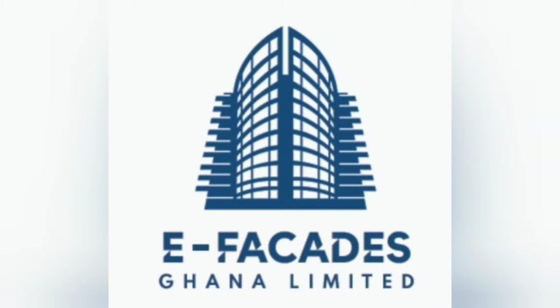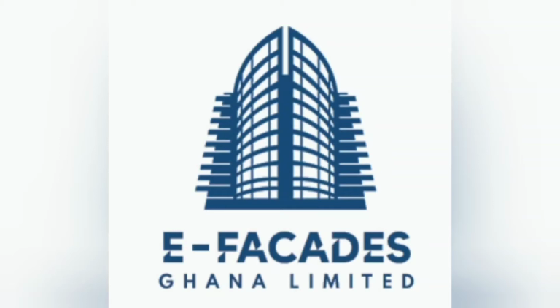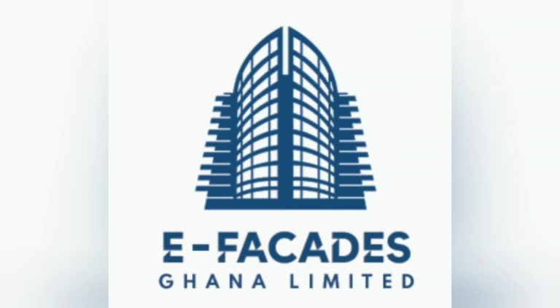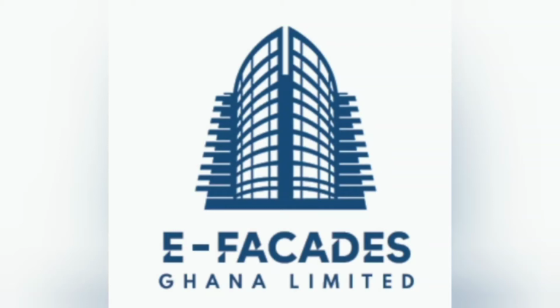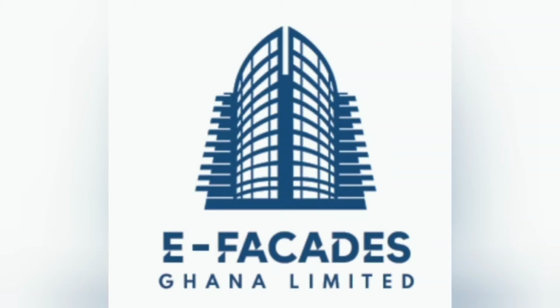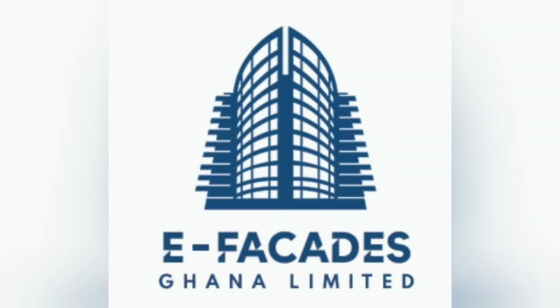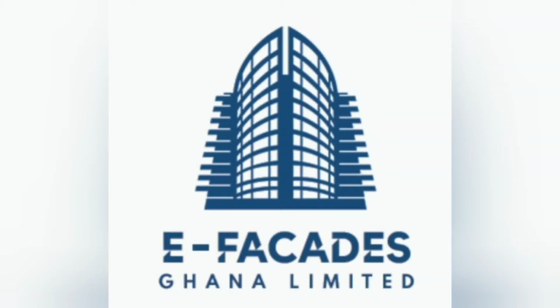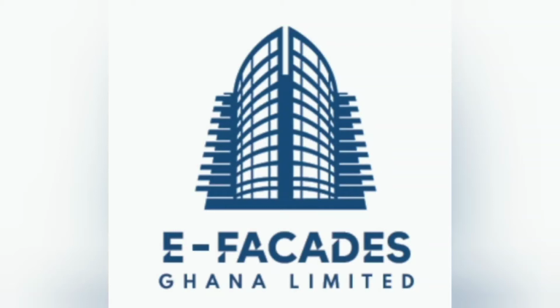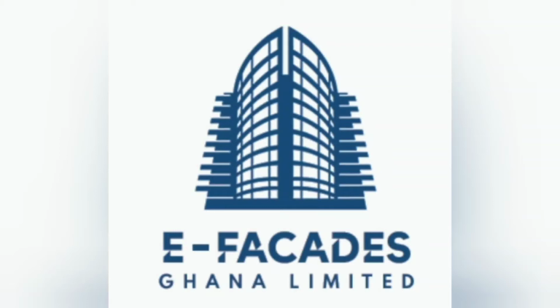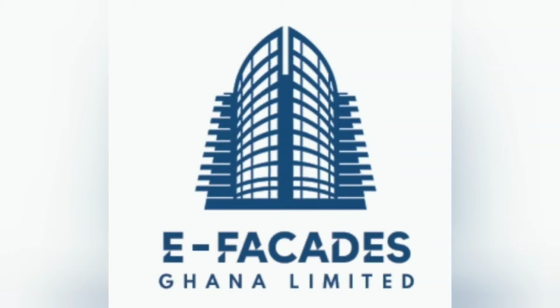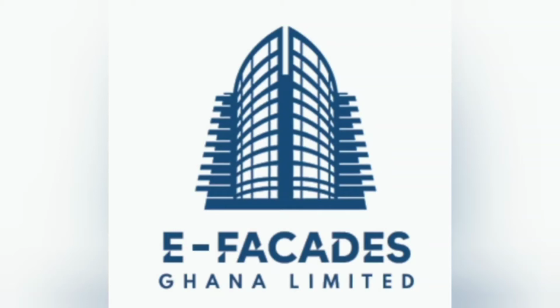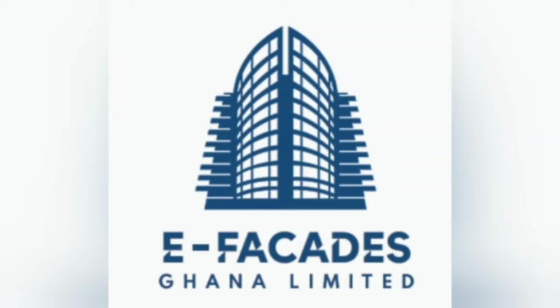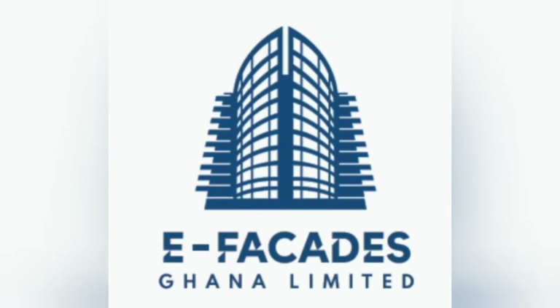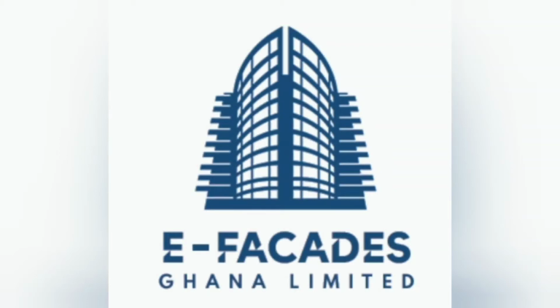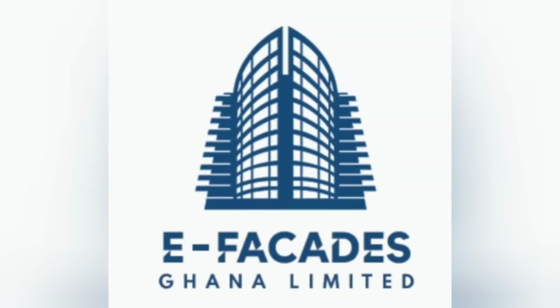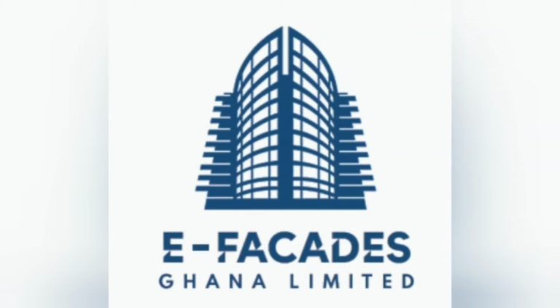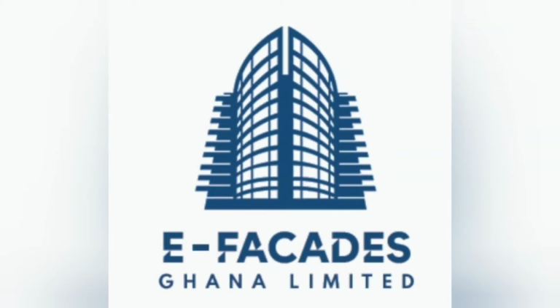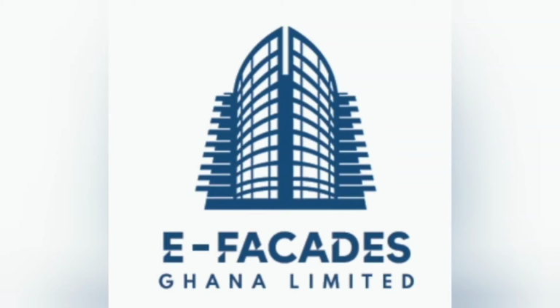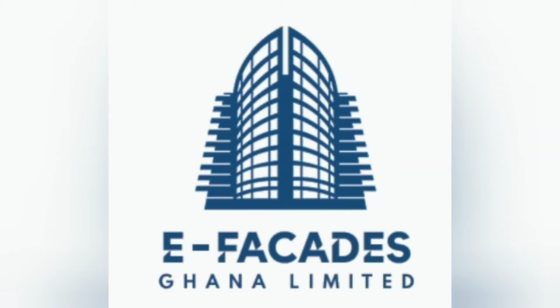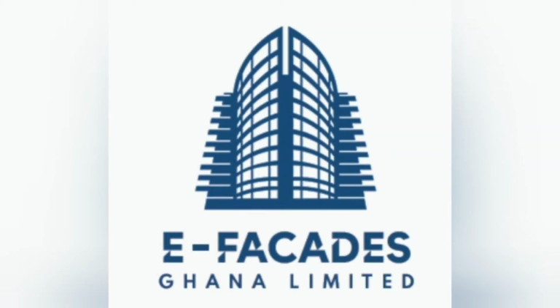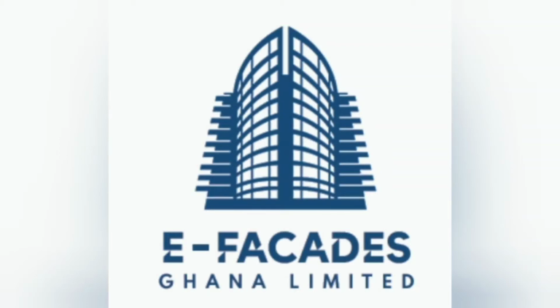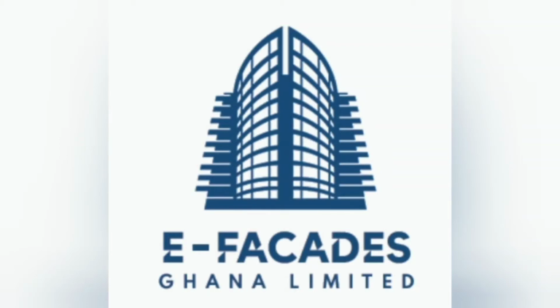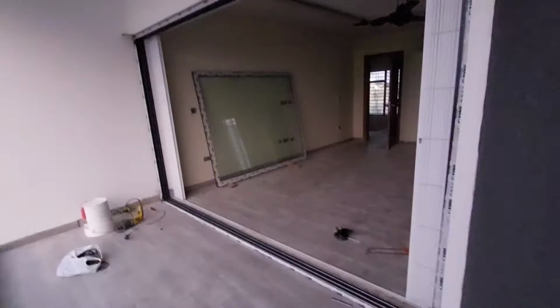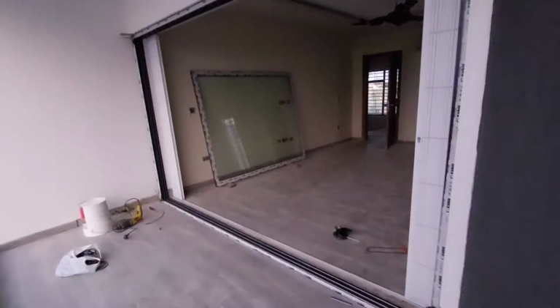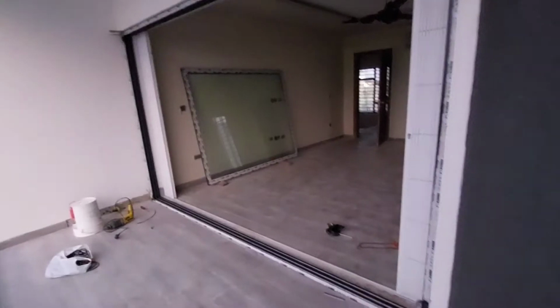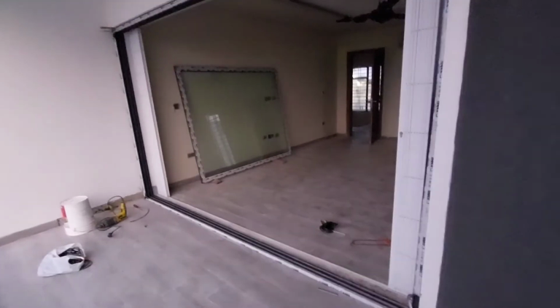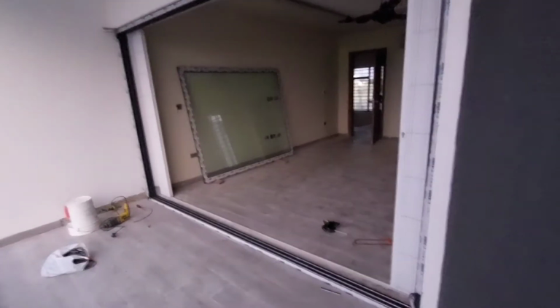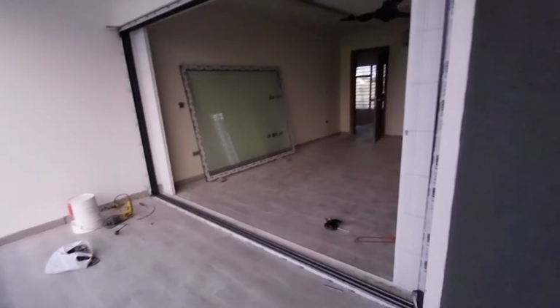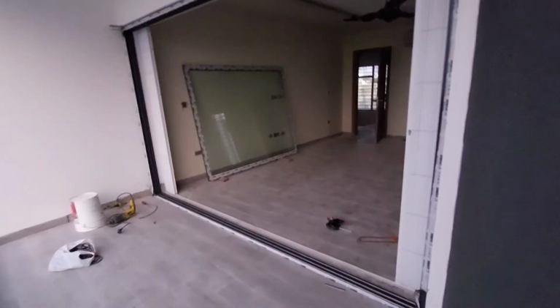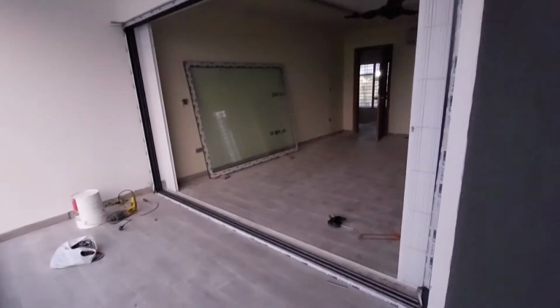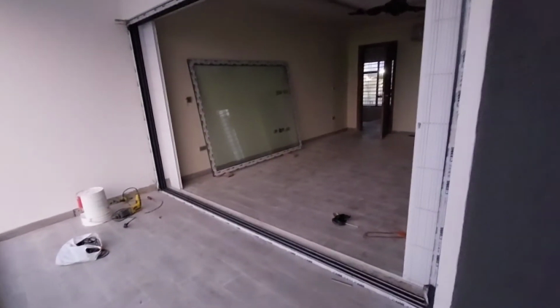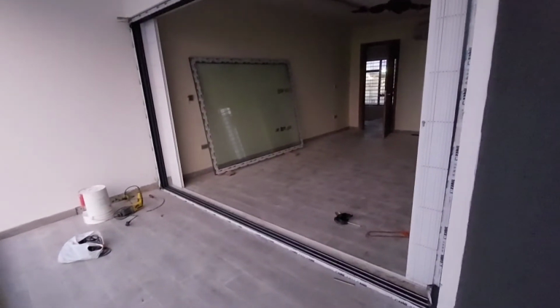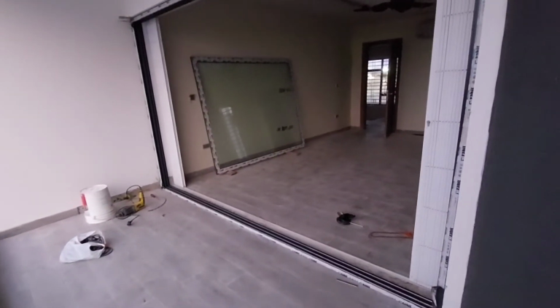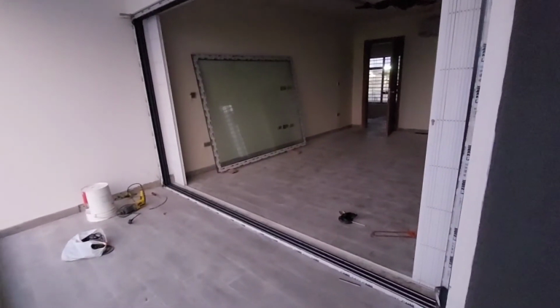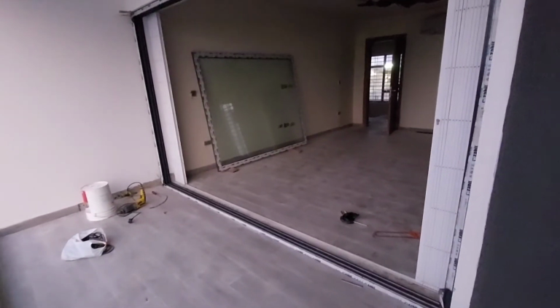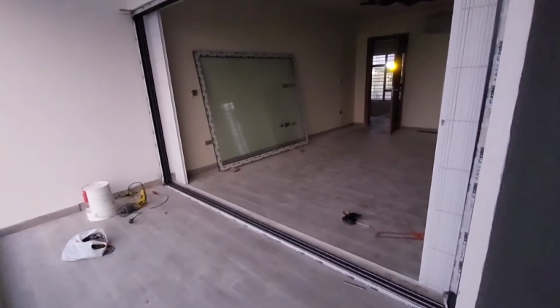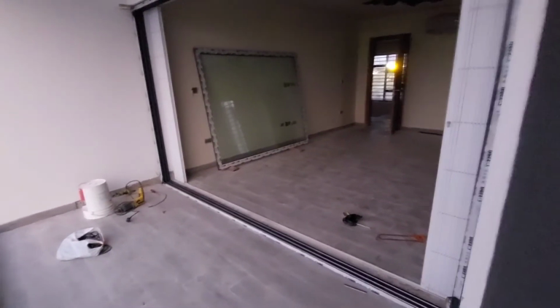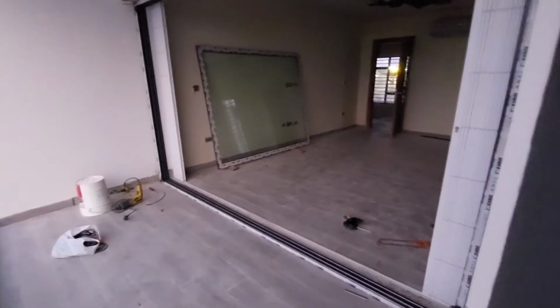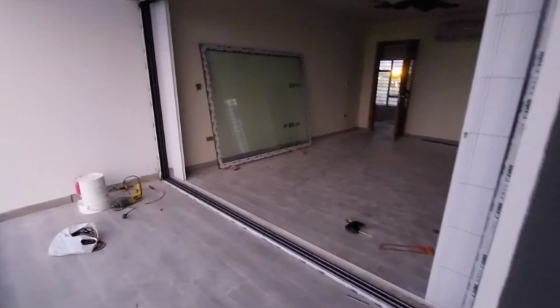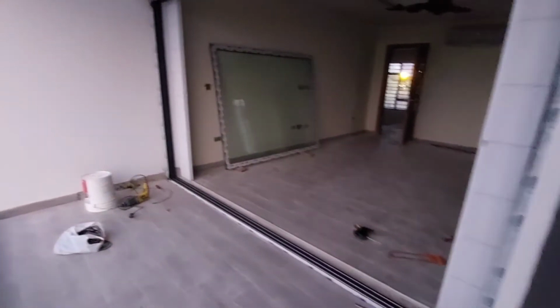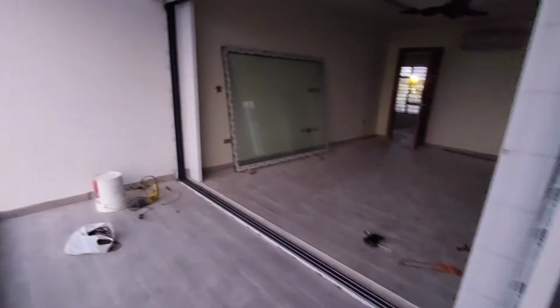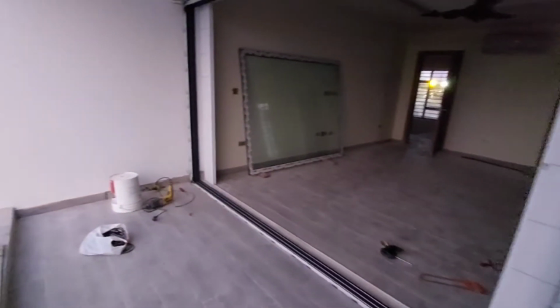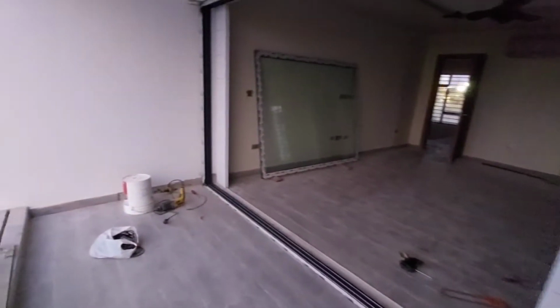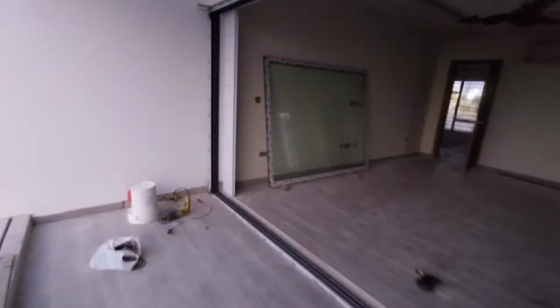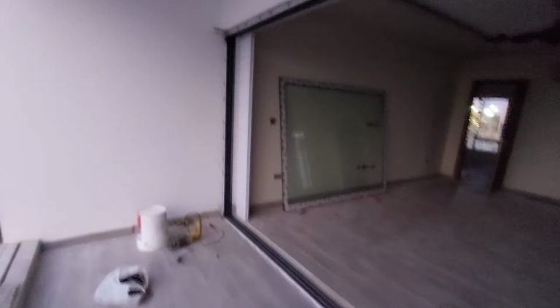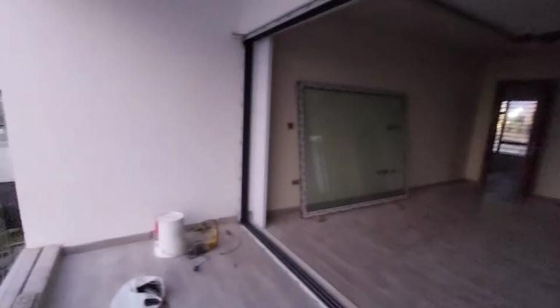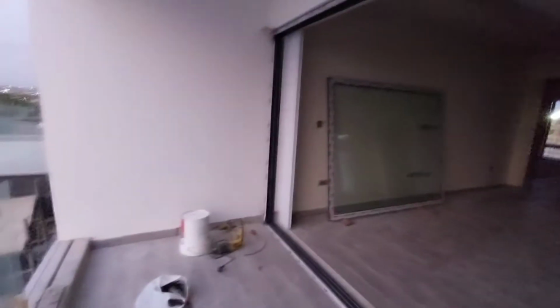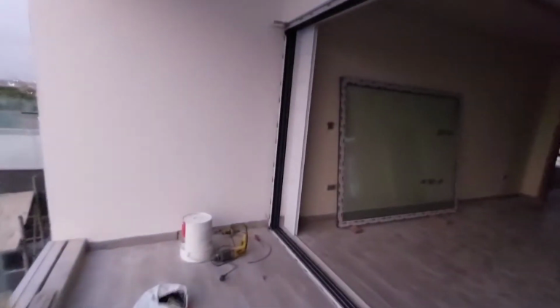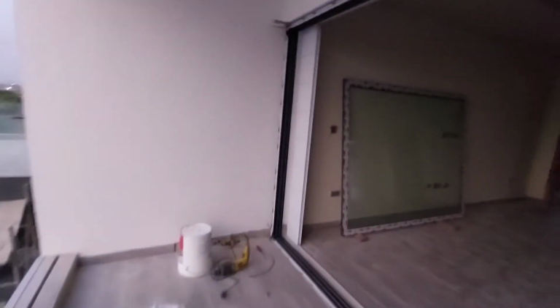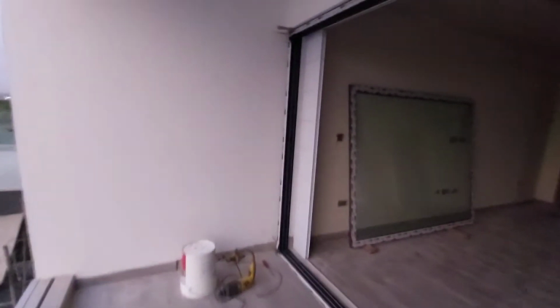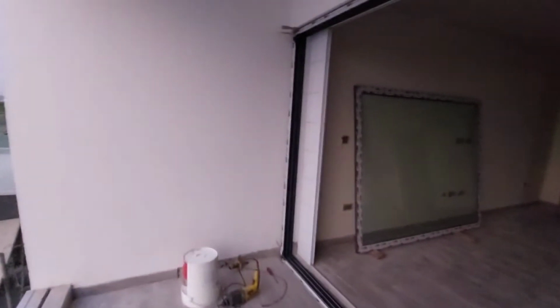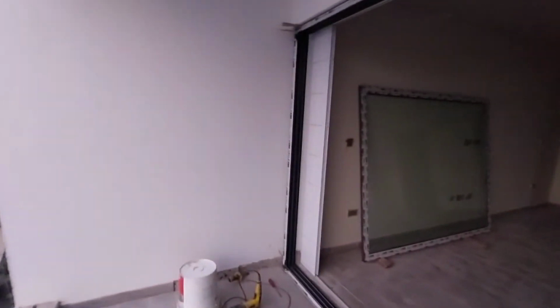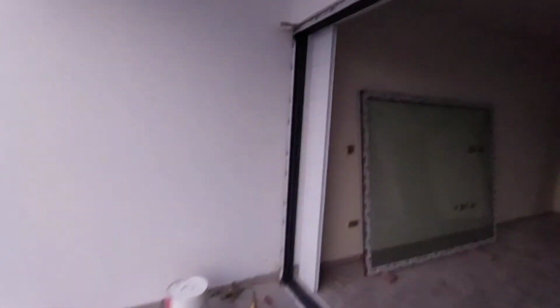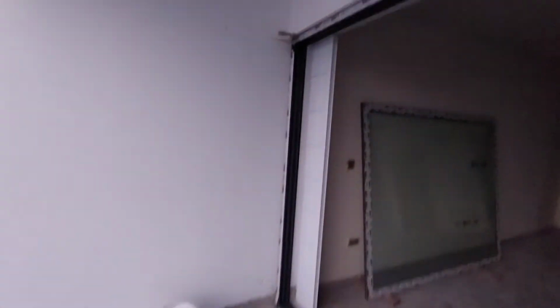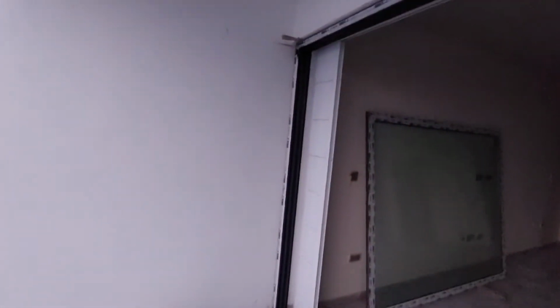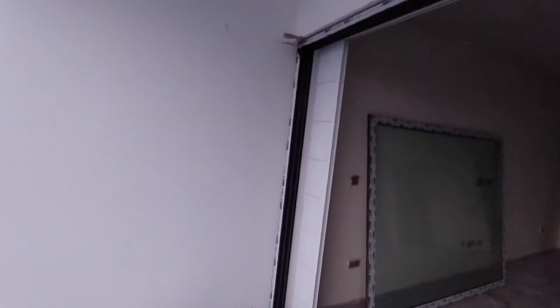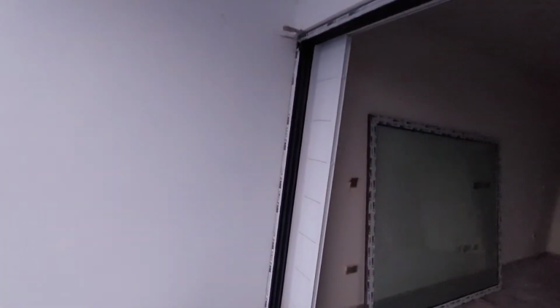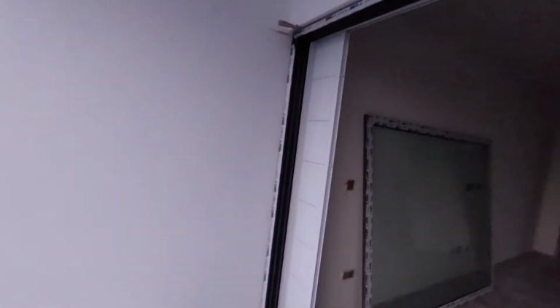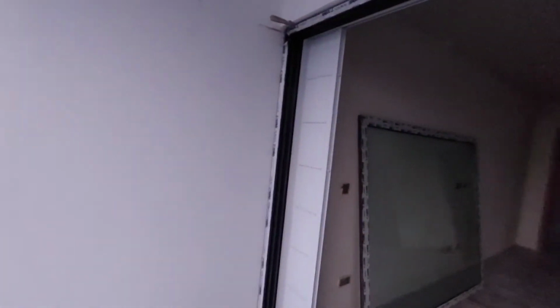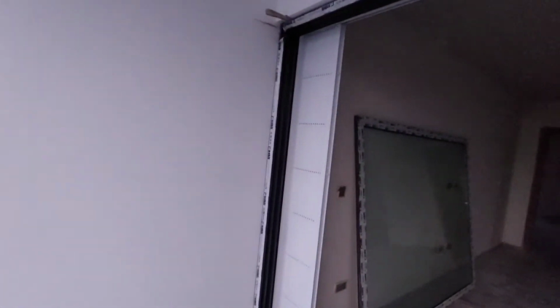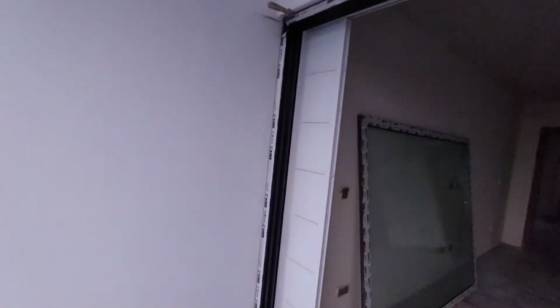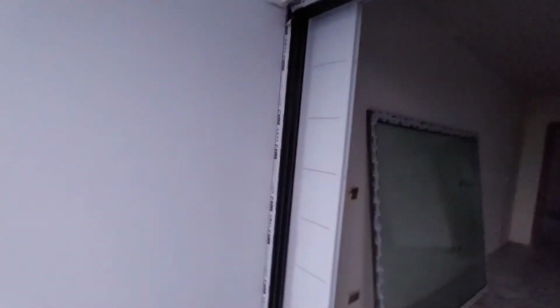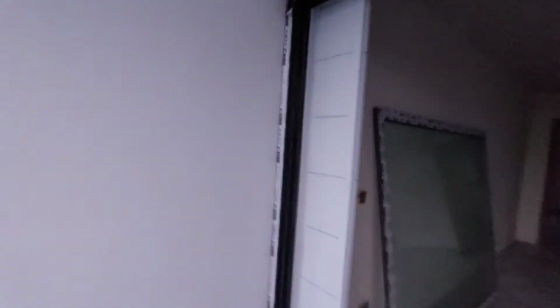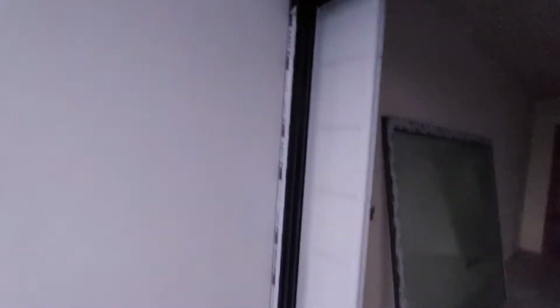At E-Facade Ghana, we use quality products, materials, and accessories for every single project.